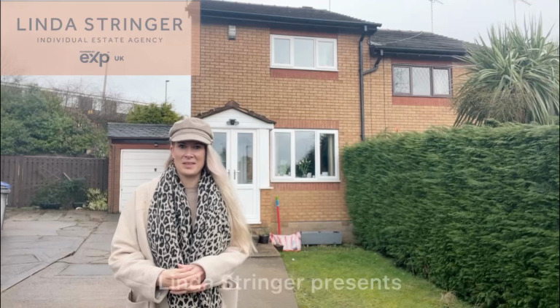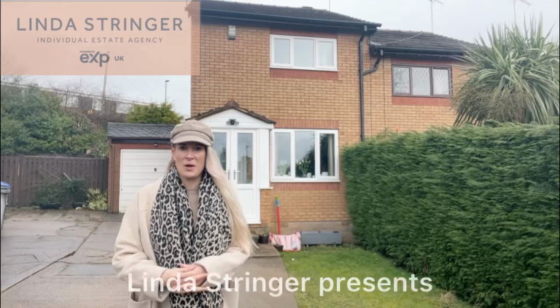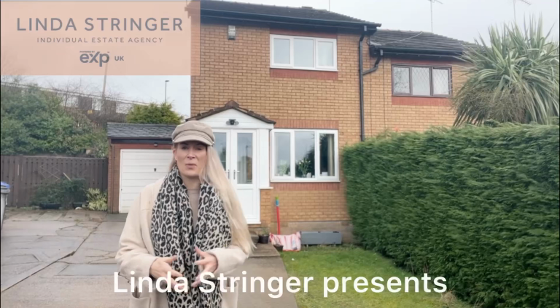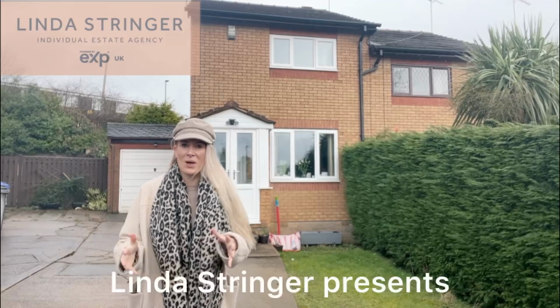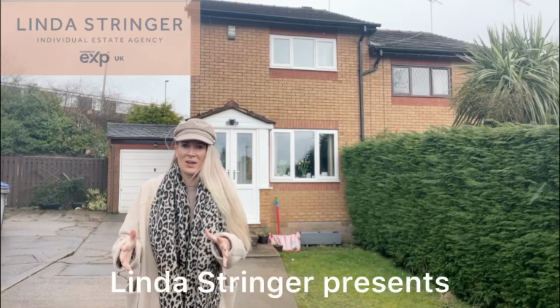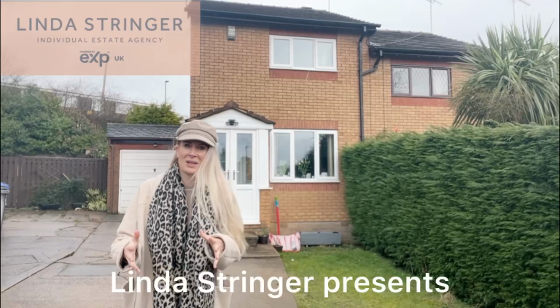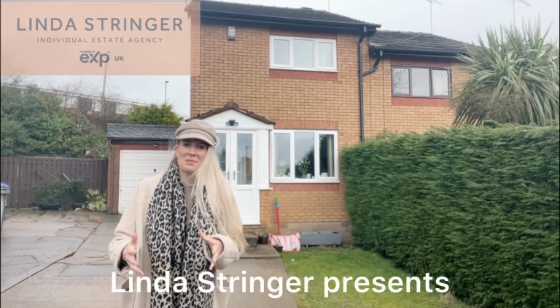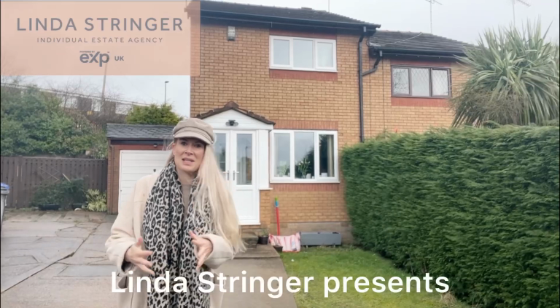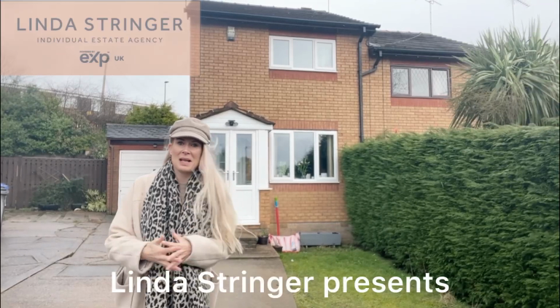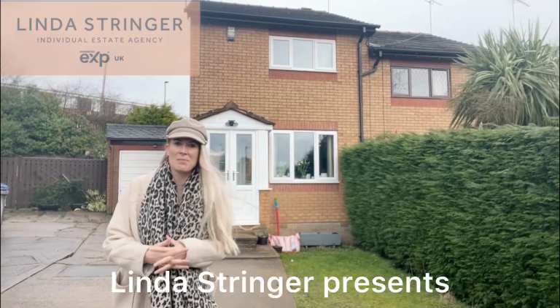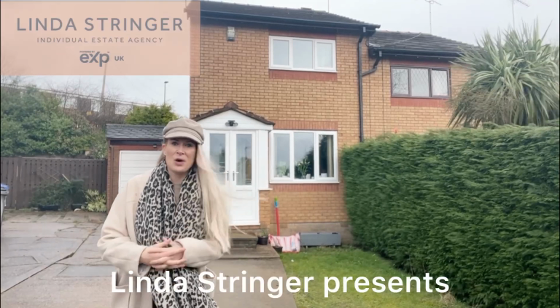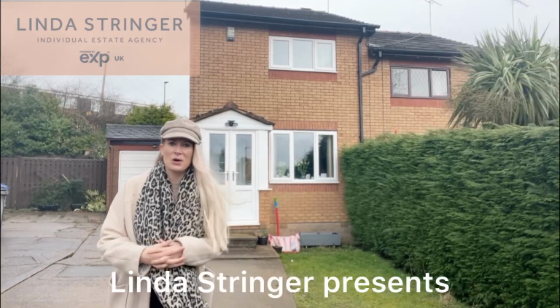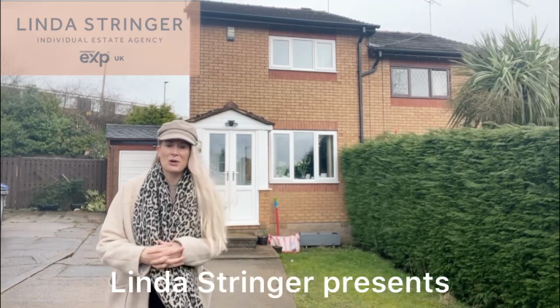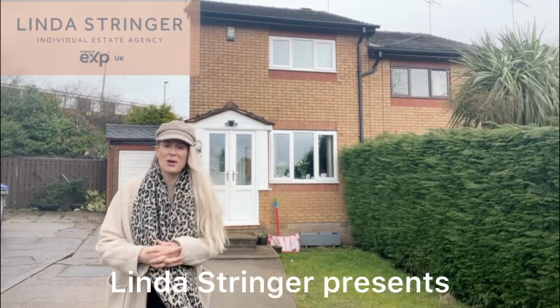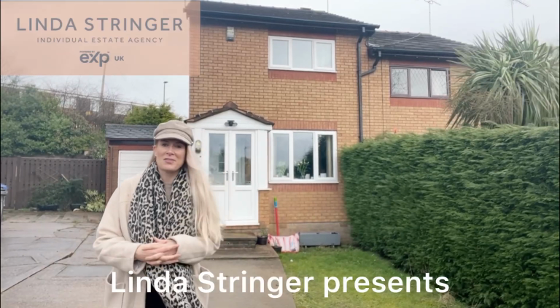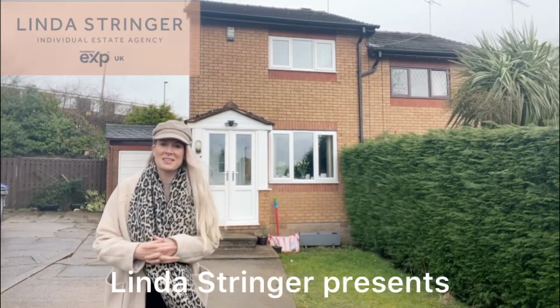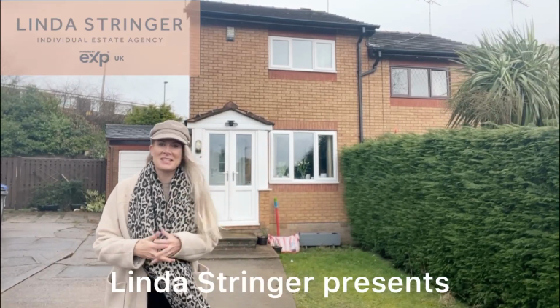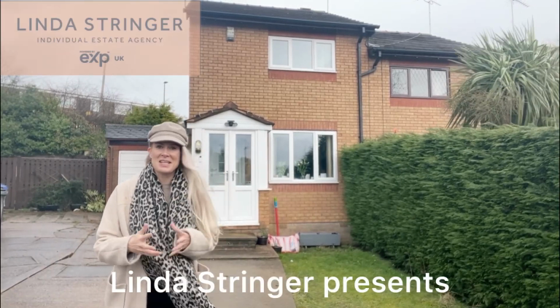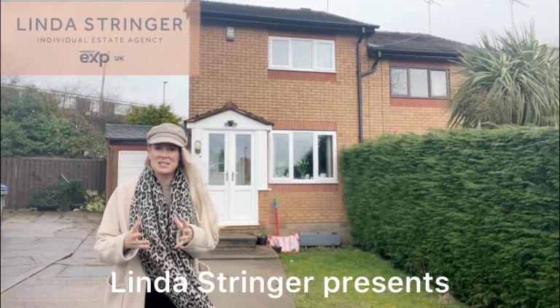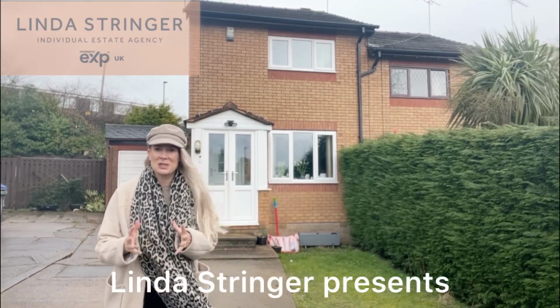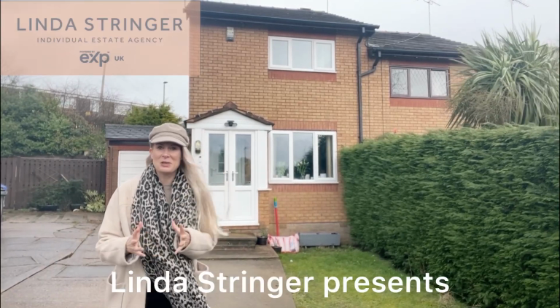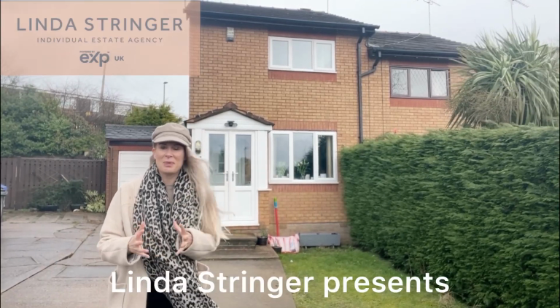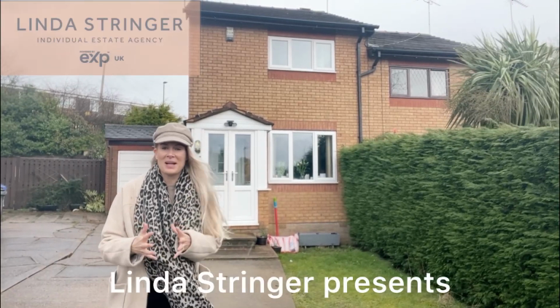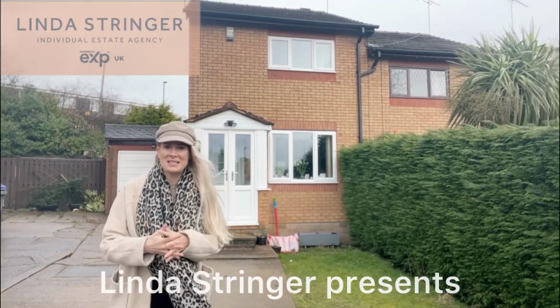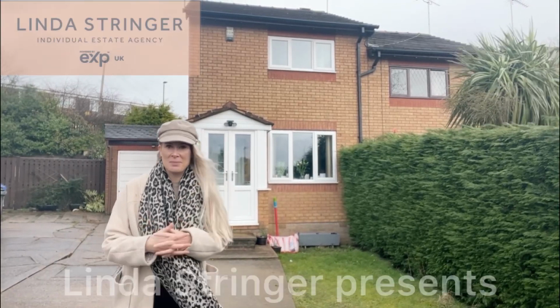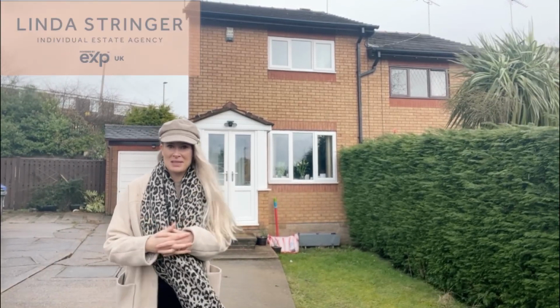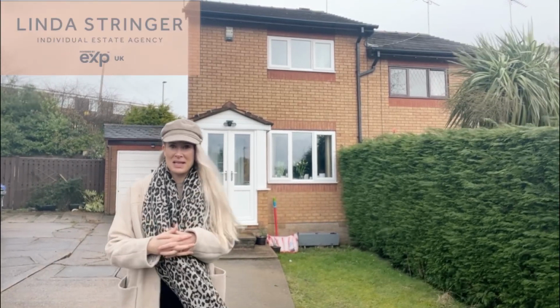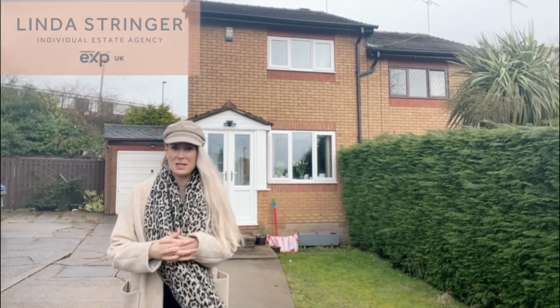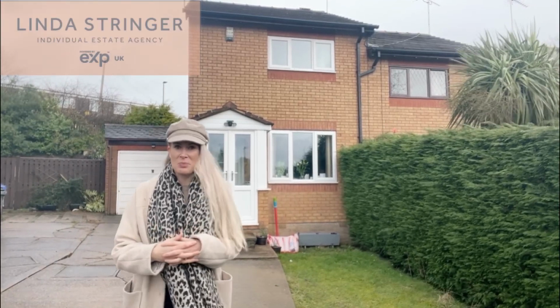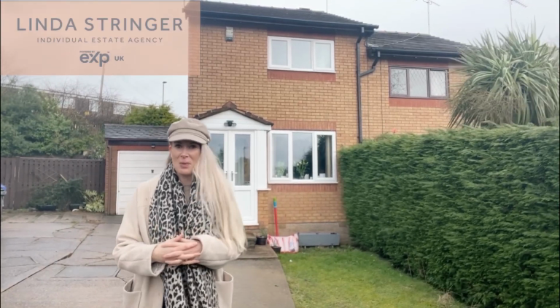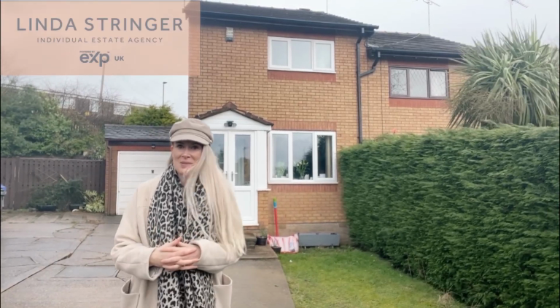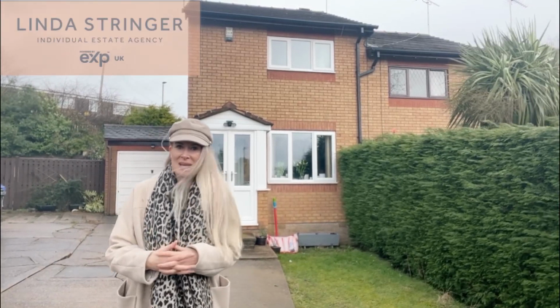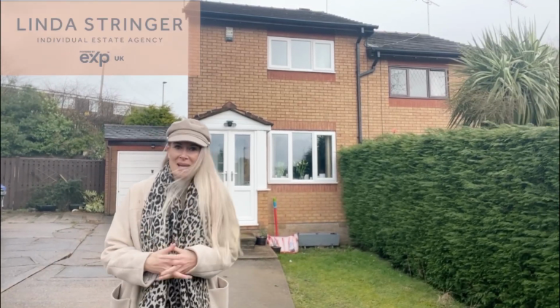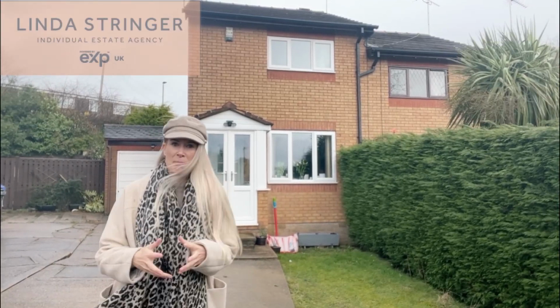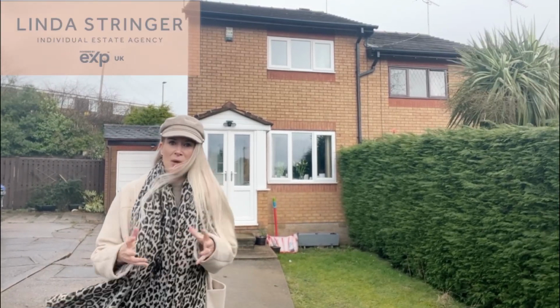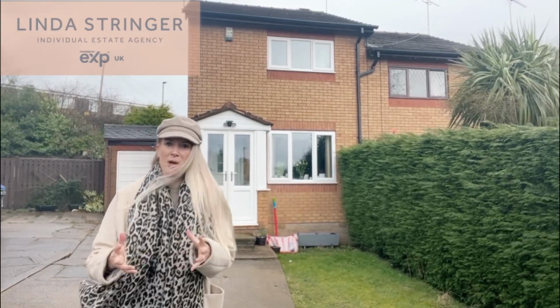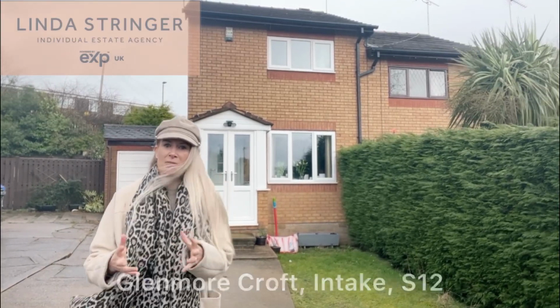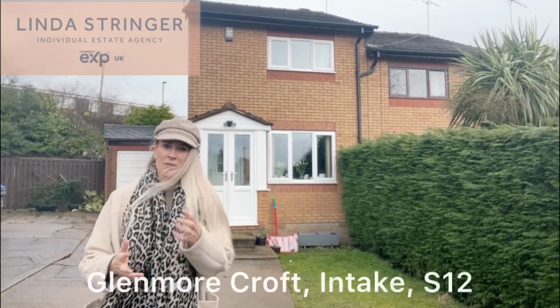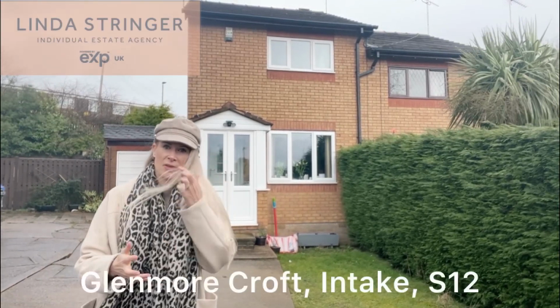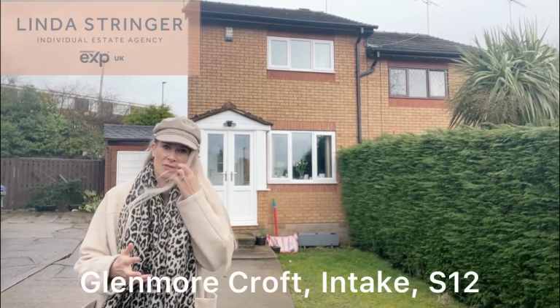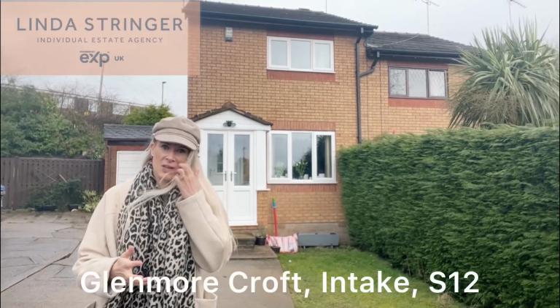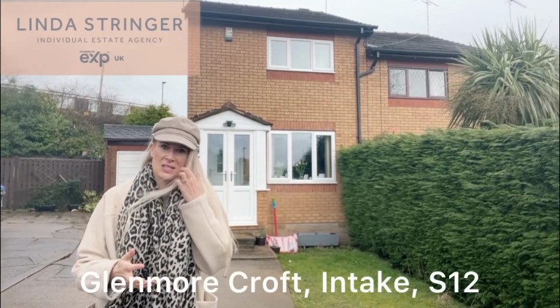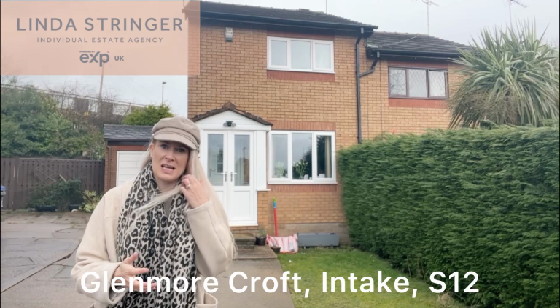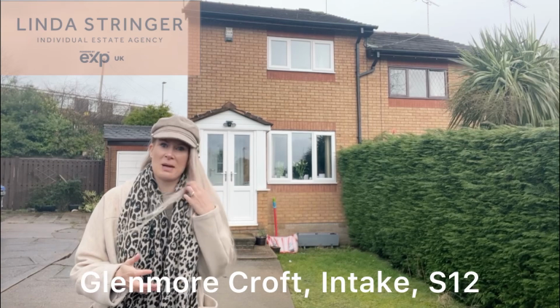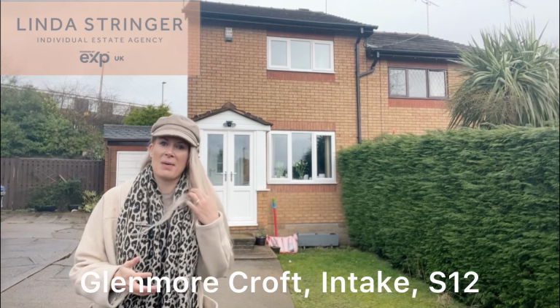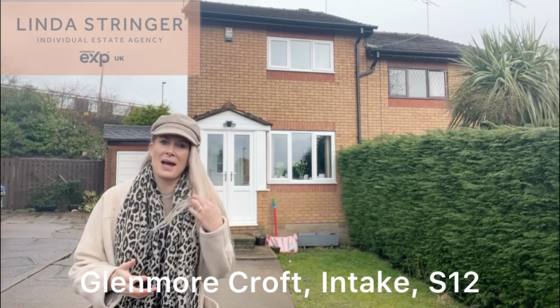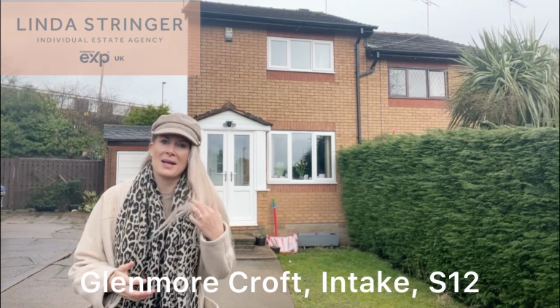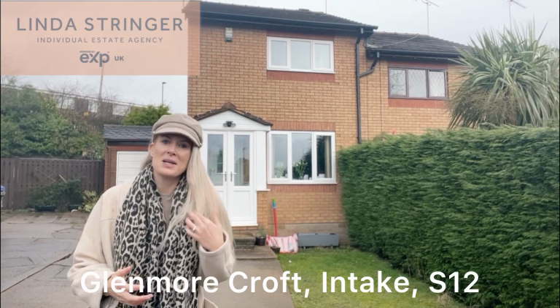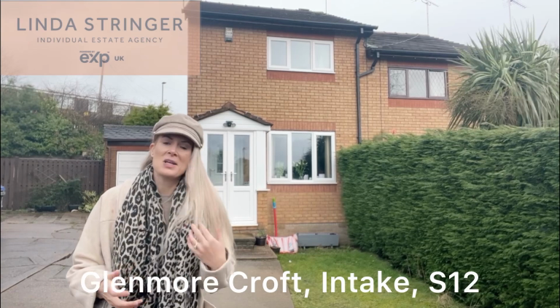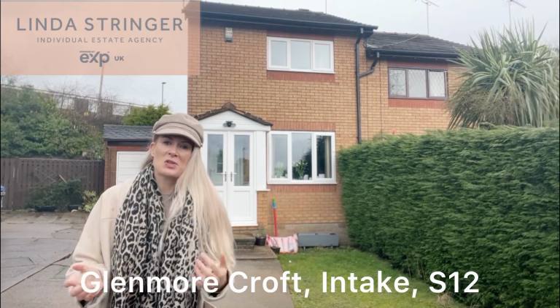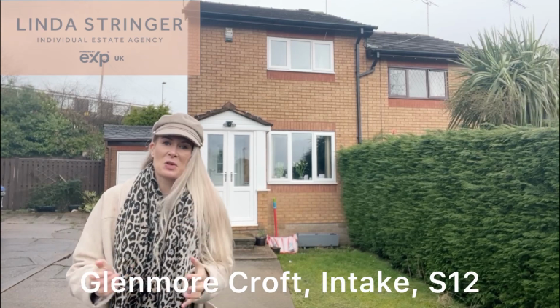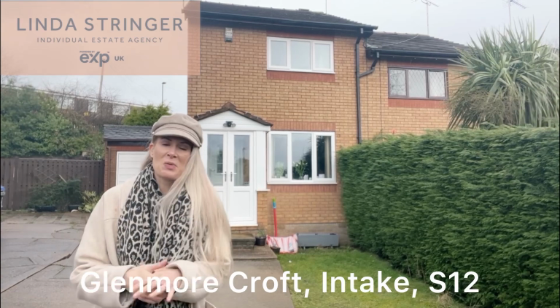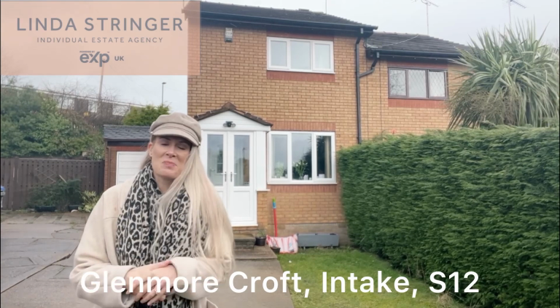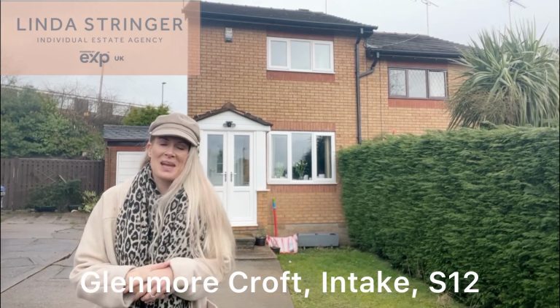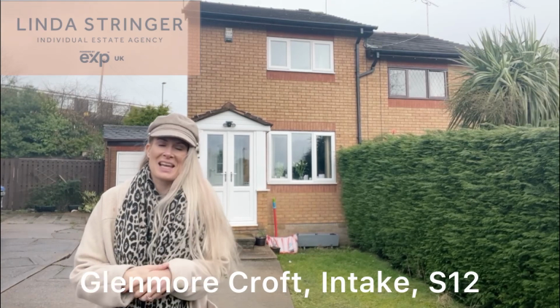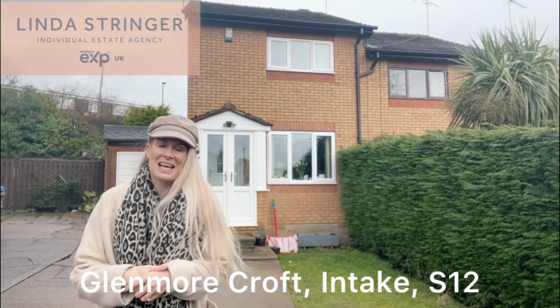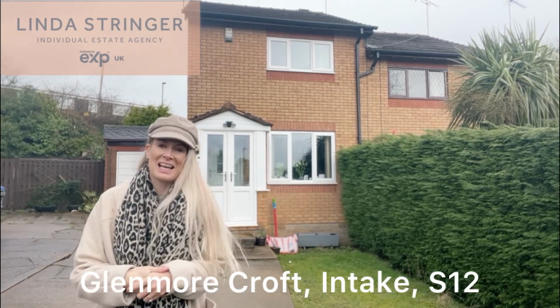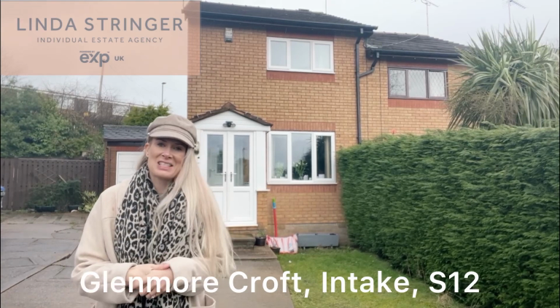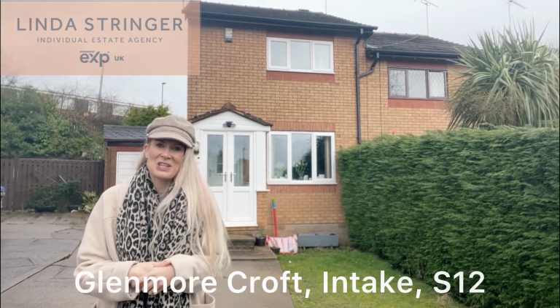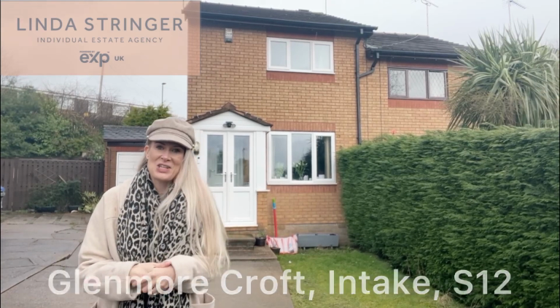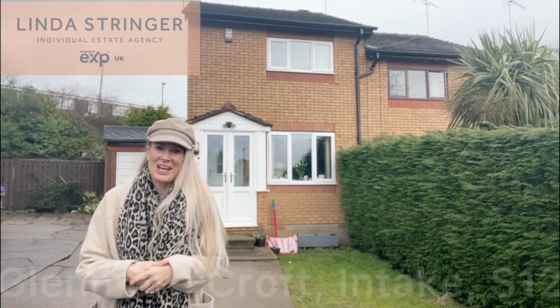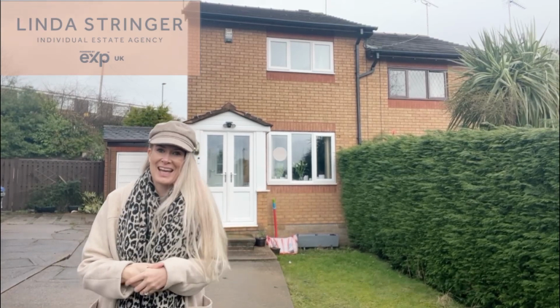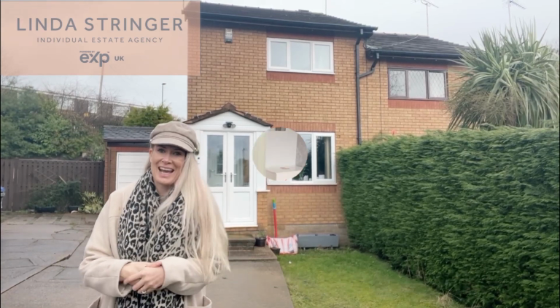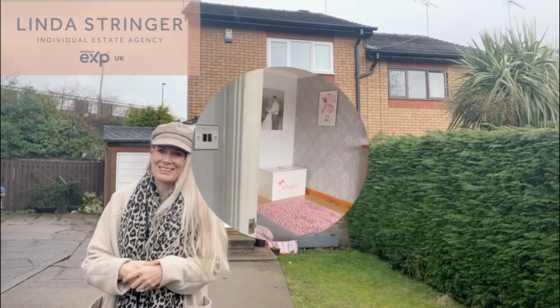Welcome to Glenmore Croft. This is a two-bed semi-detached property, perfect for a first time buyer. Come with me and let's go check it out.